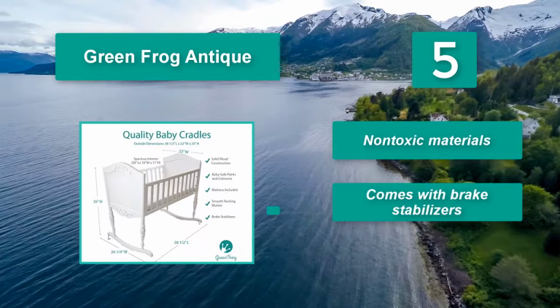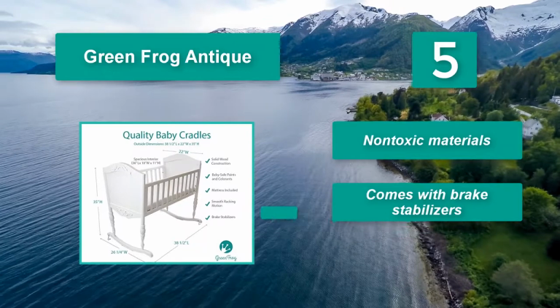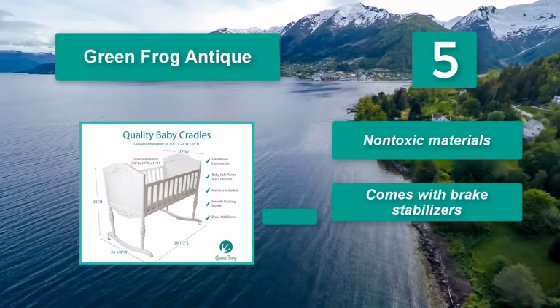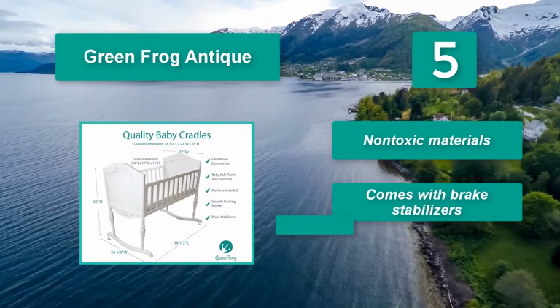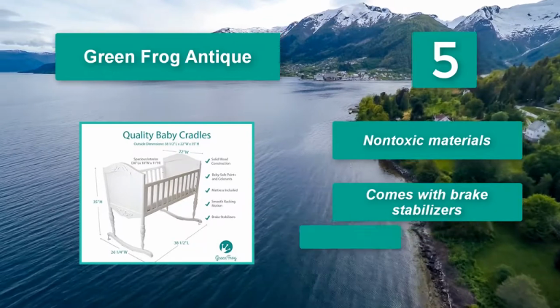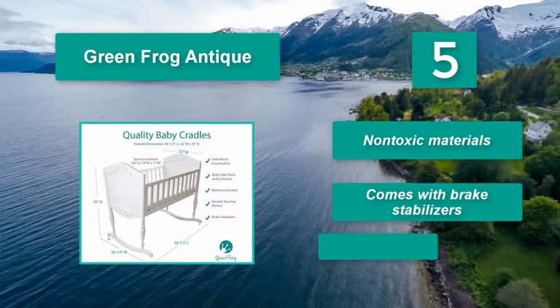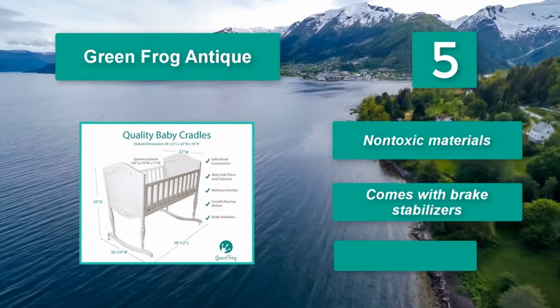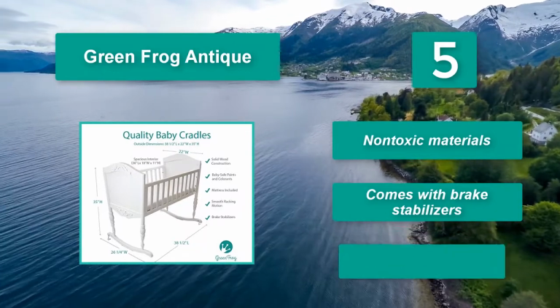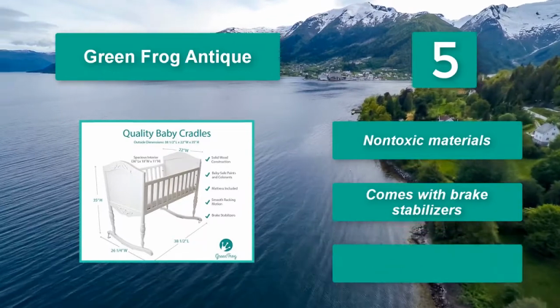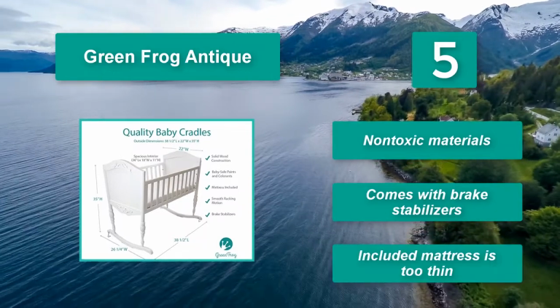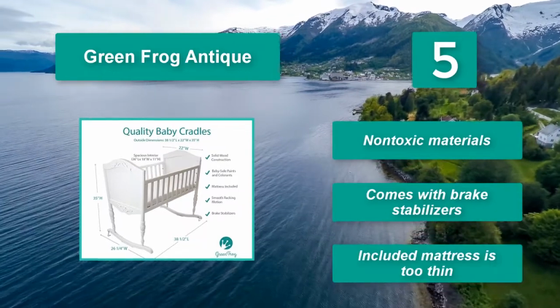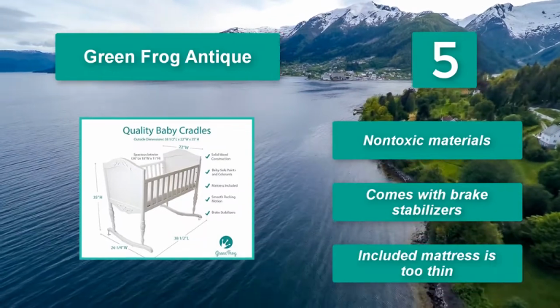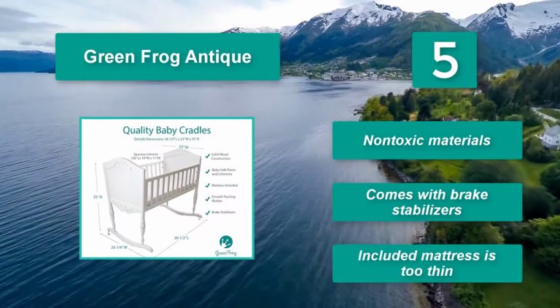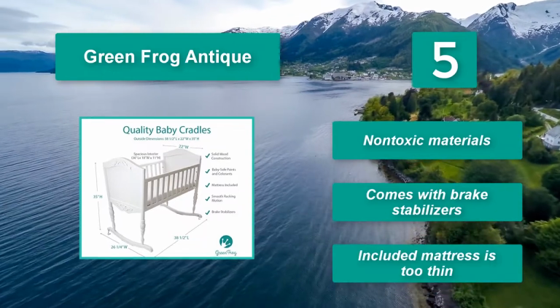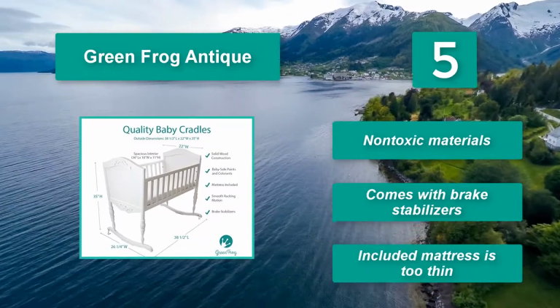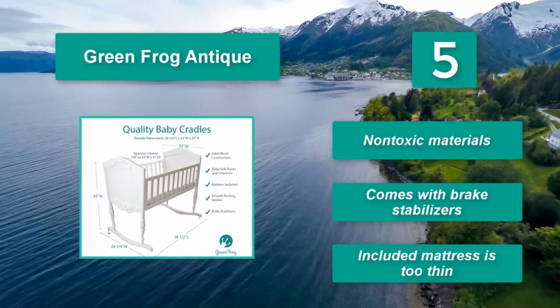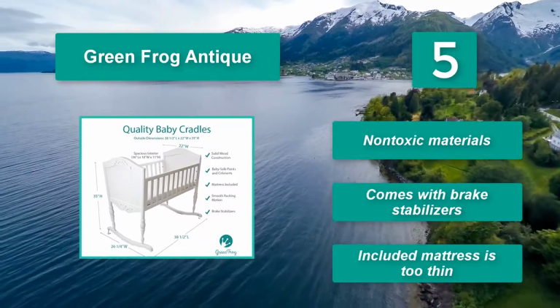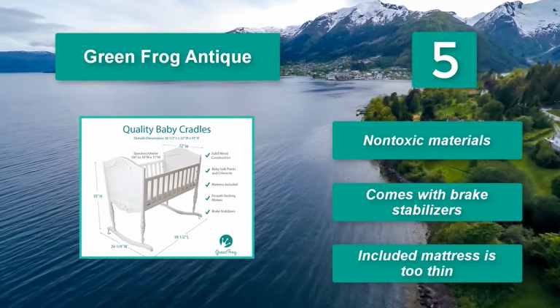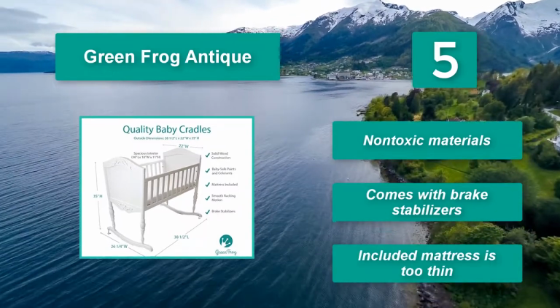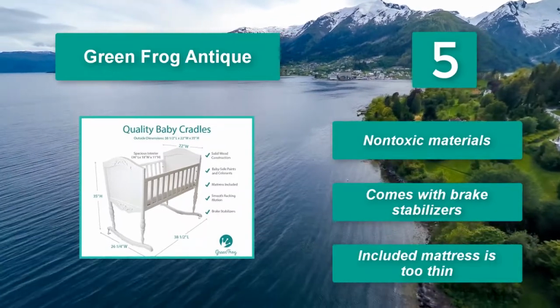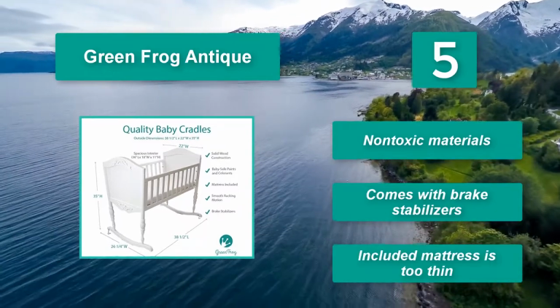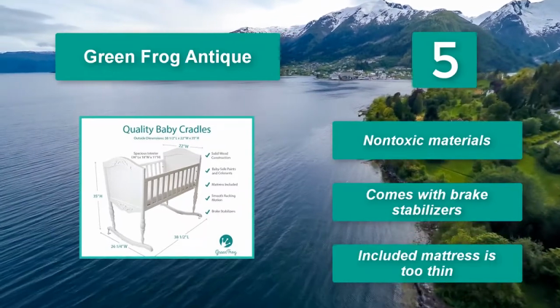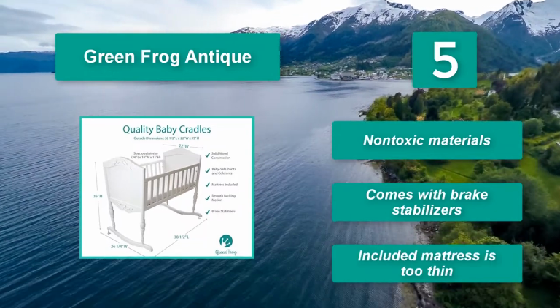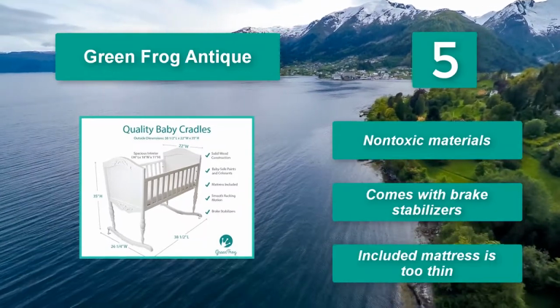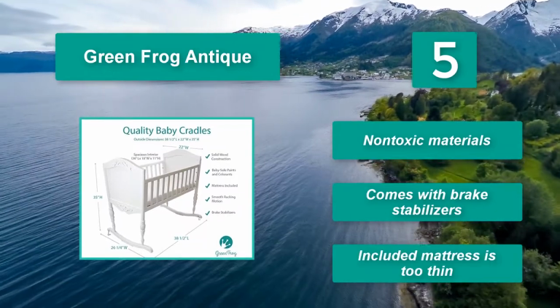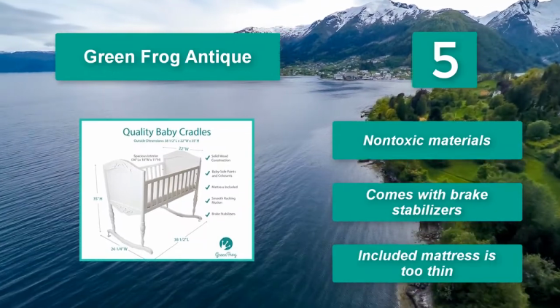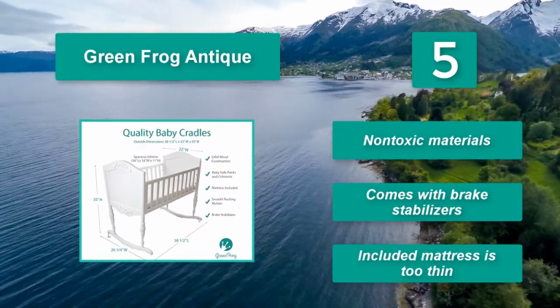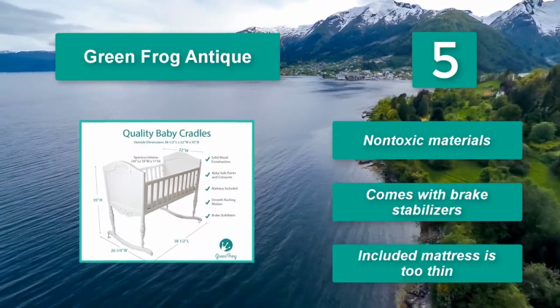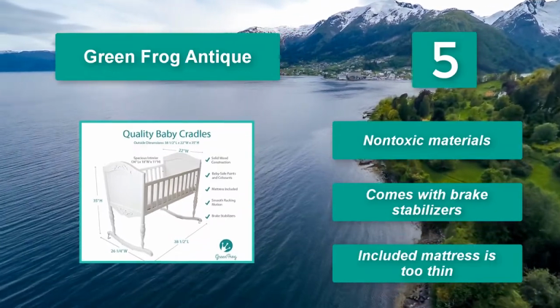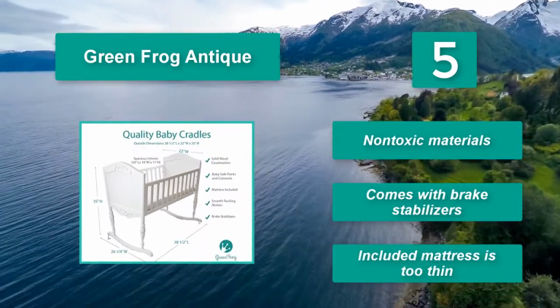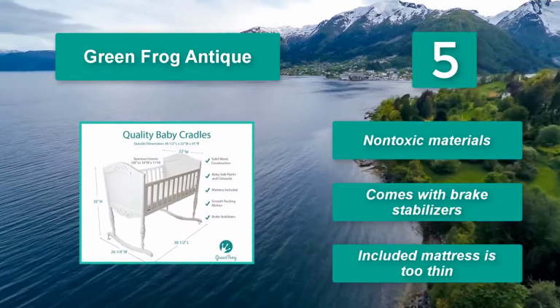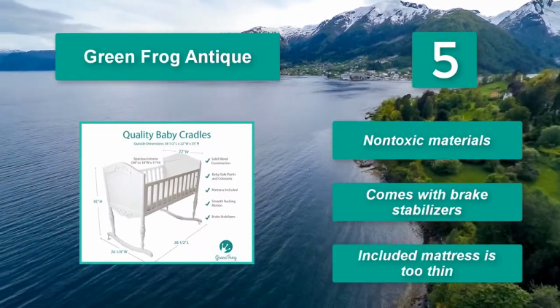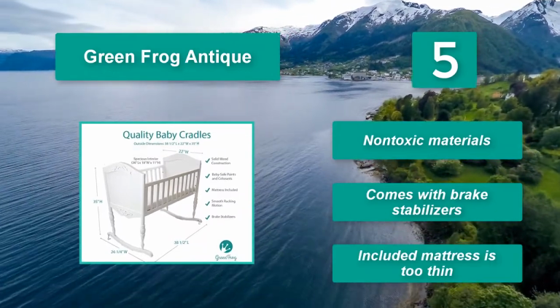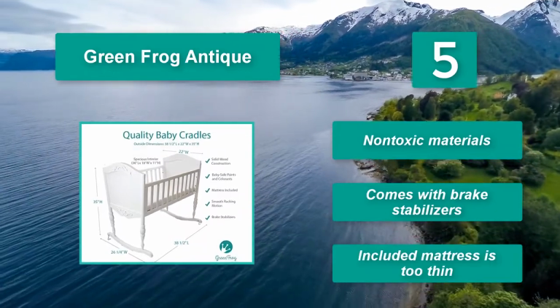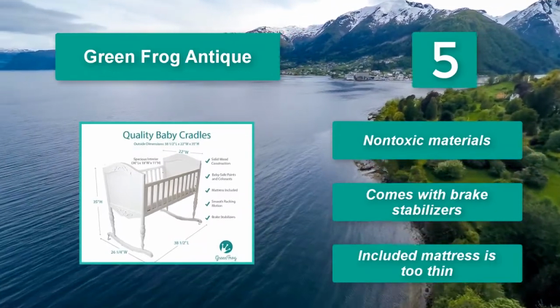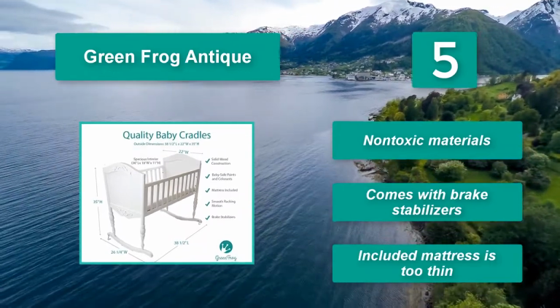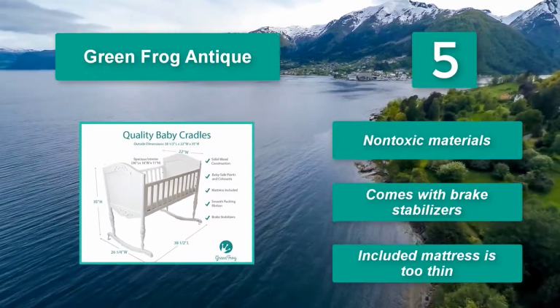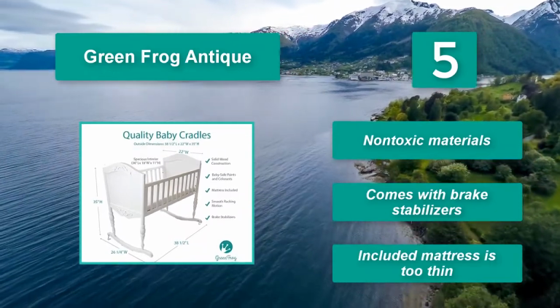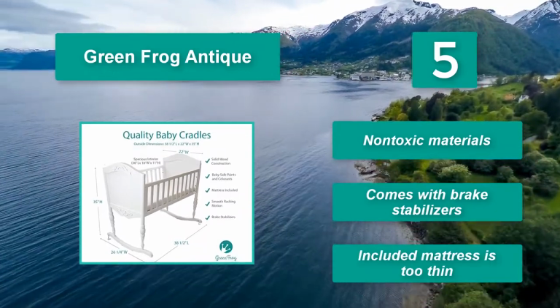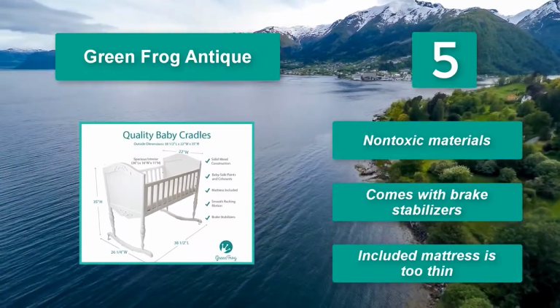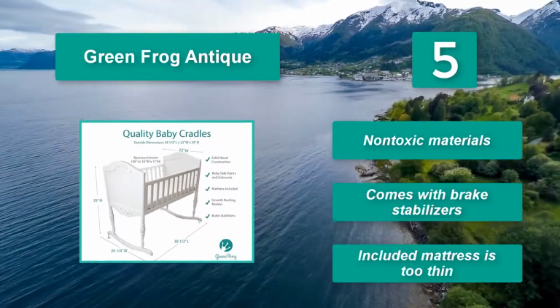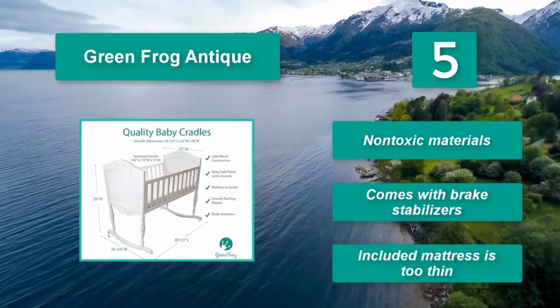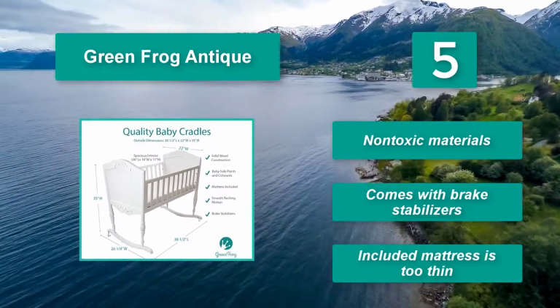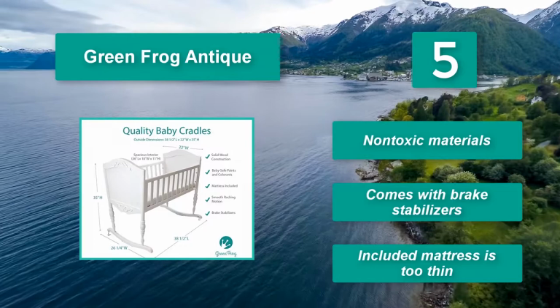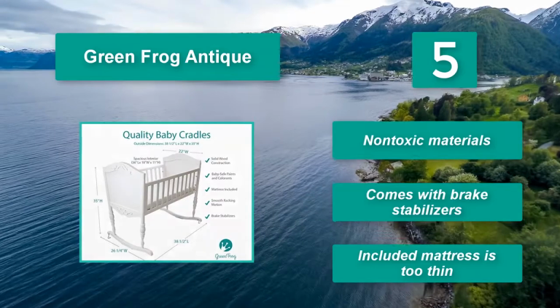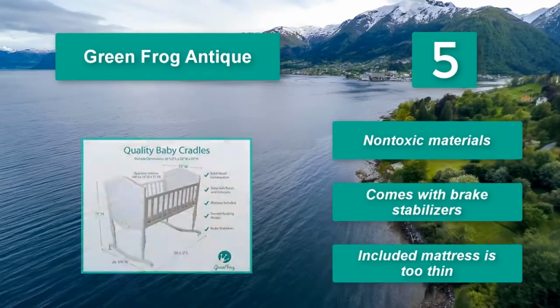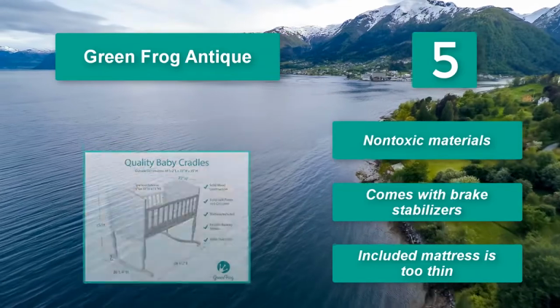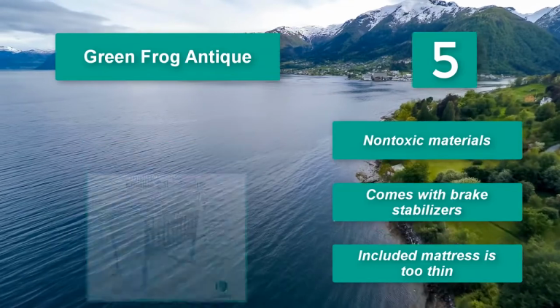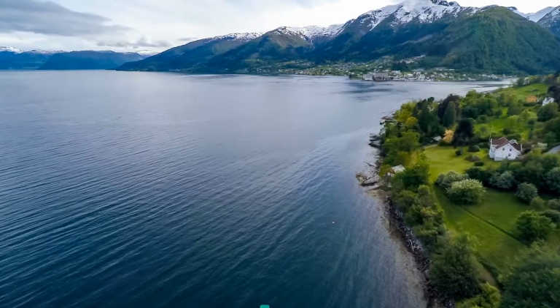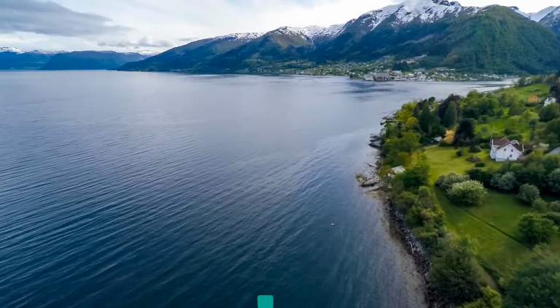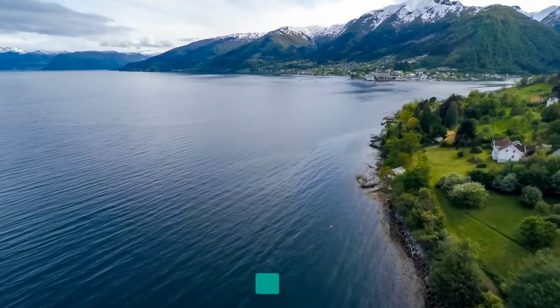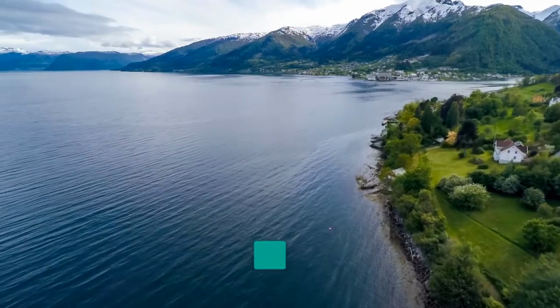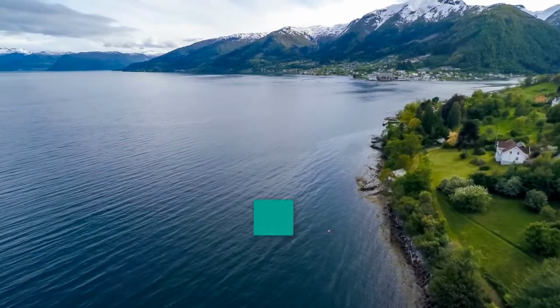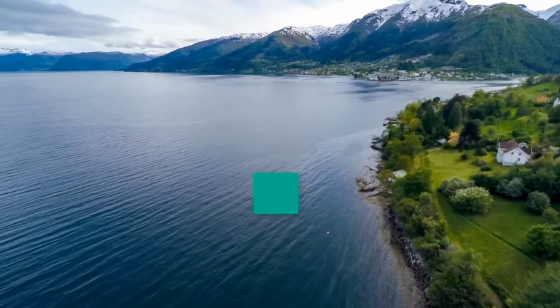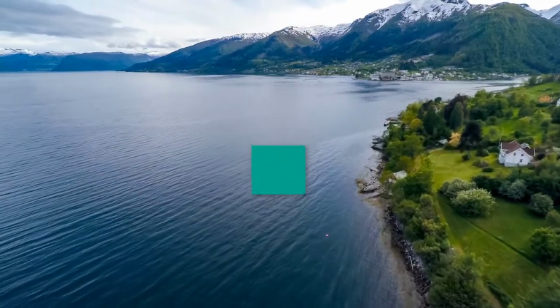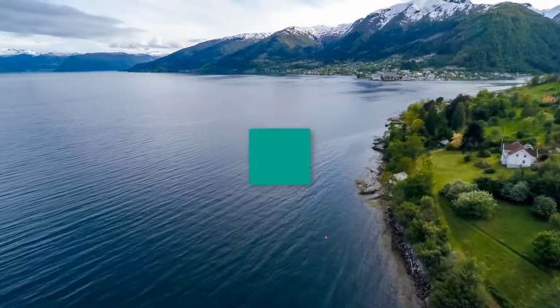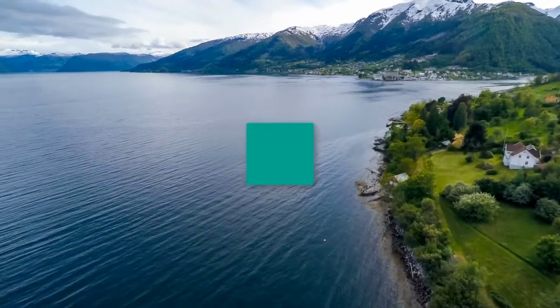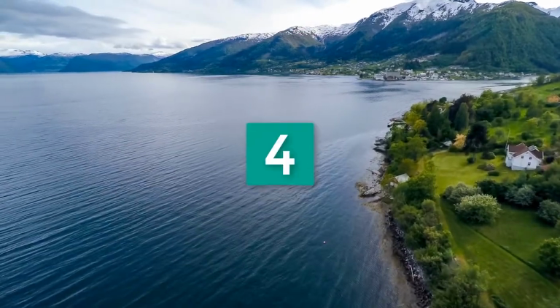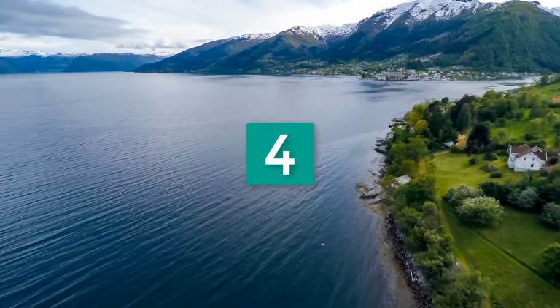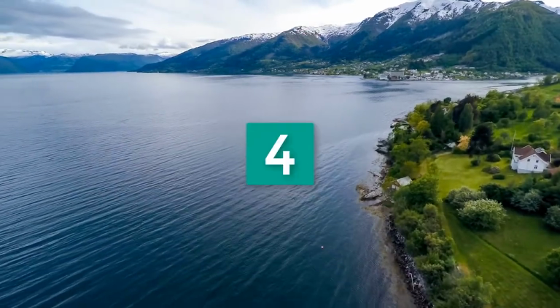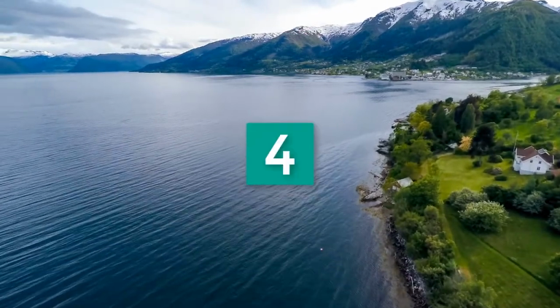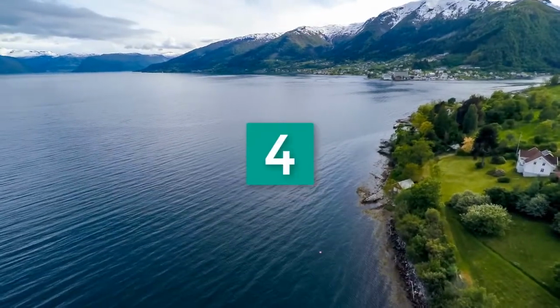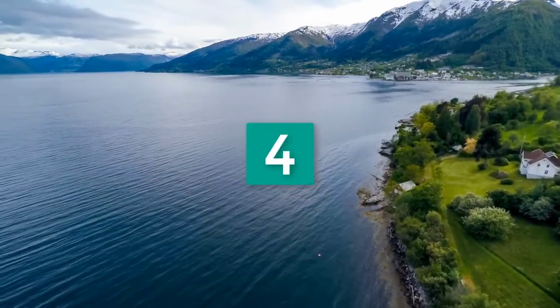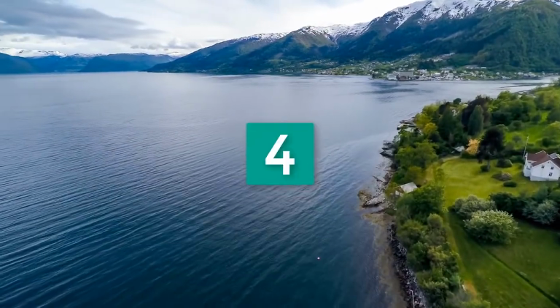Non-toxic materials. Comes with brake stabilizers. Included mattress is too thin.